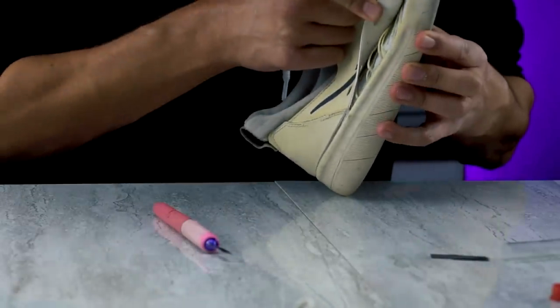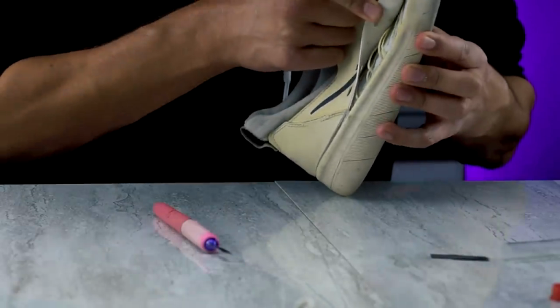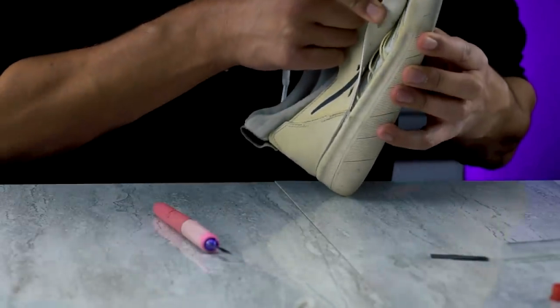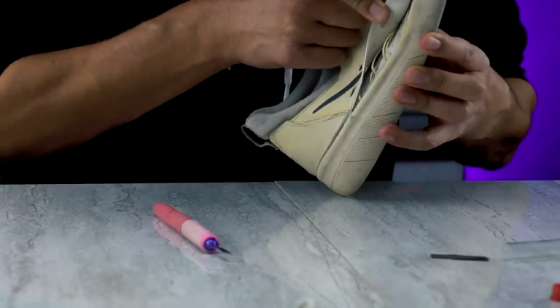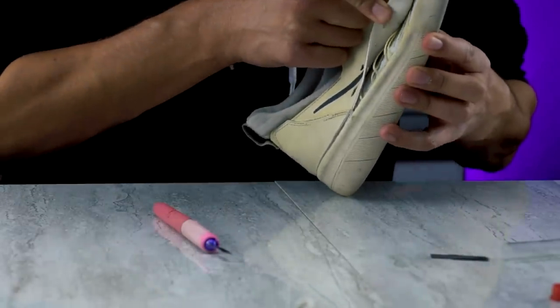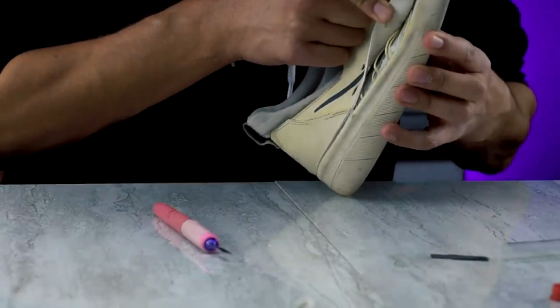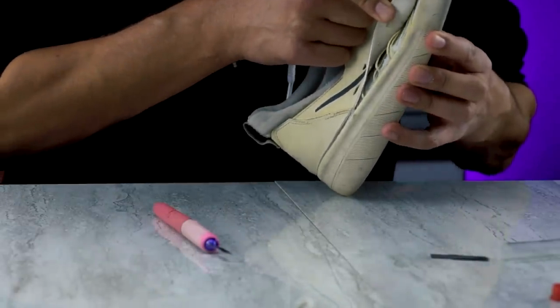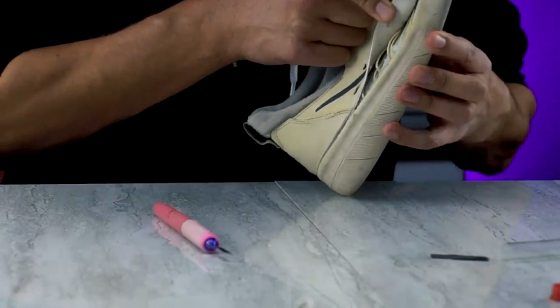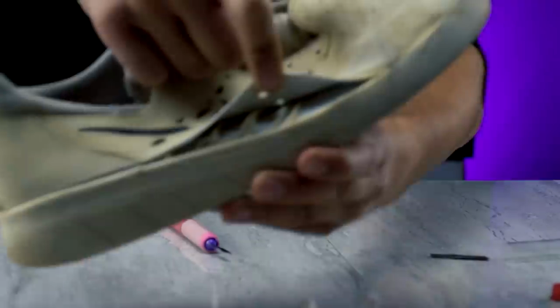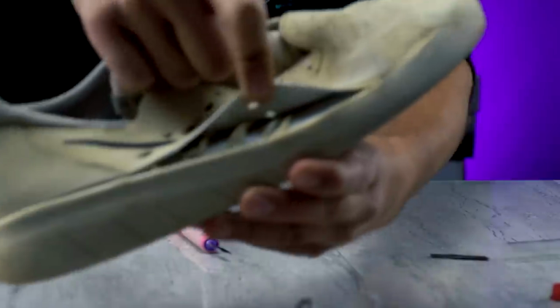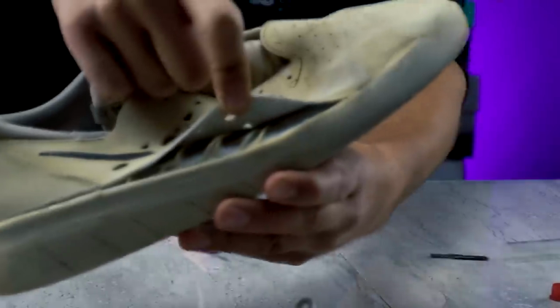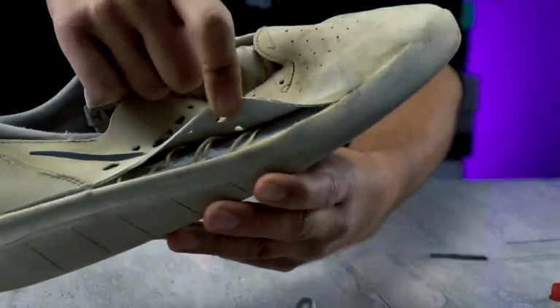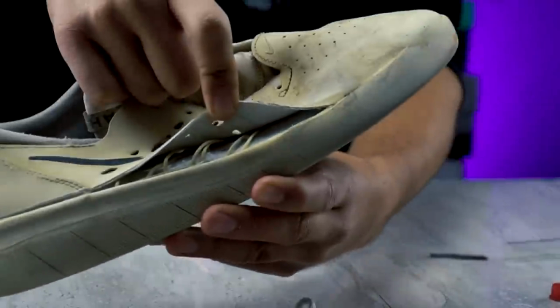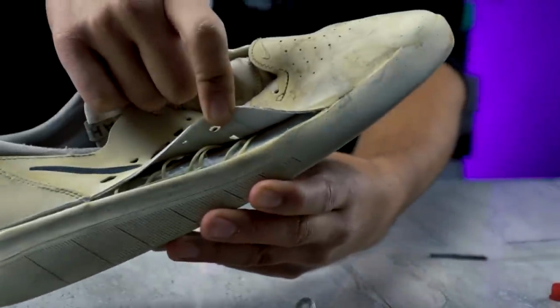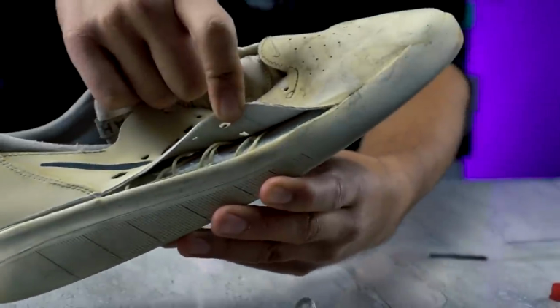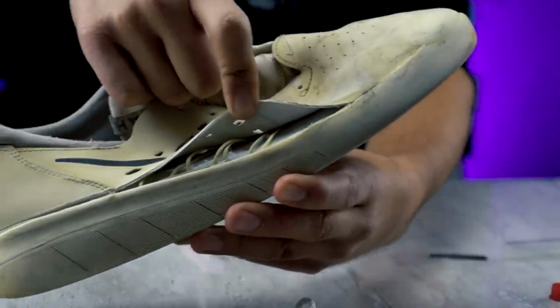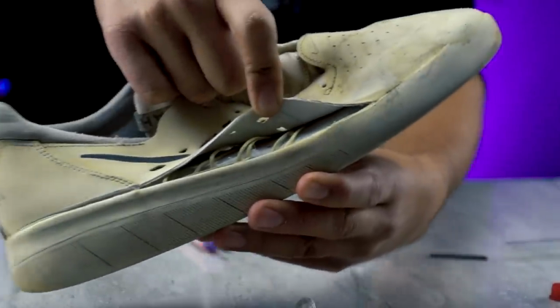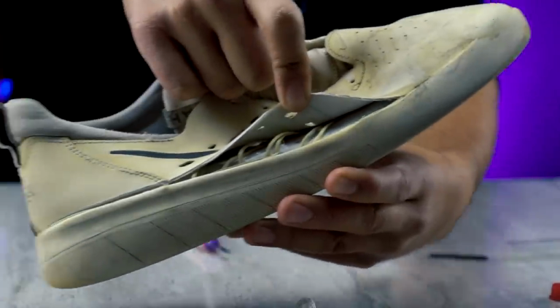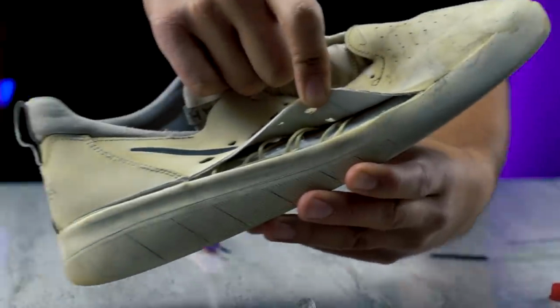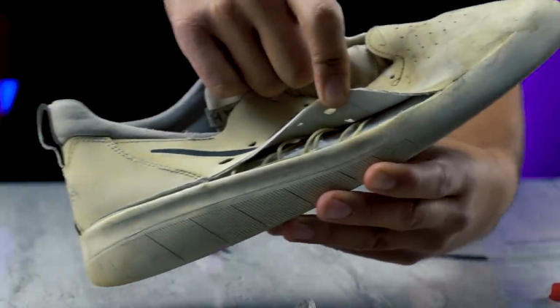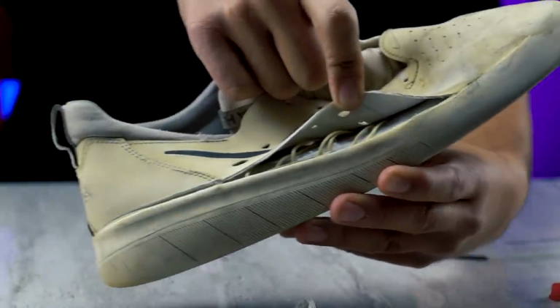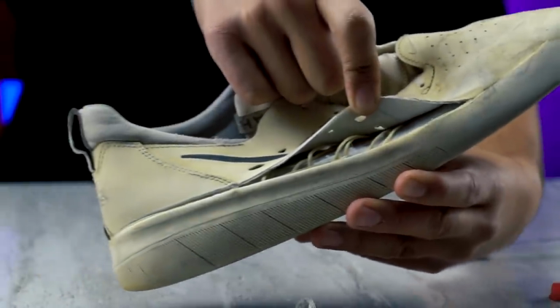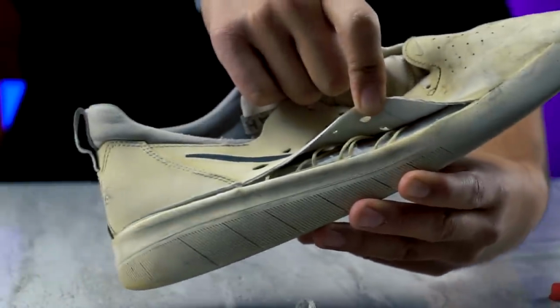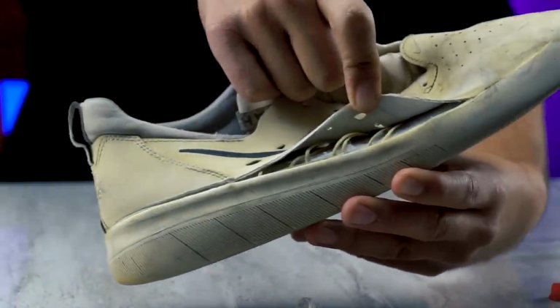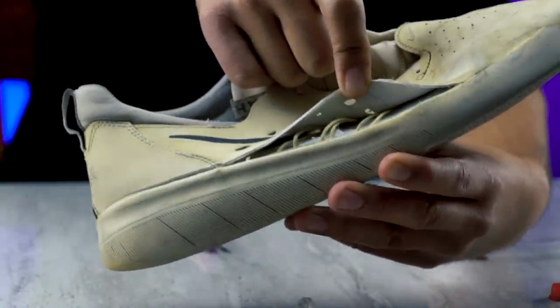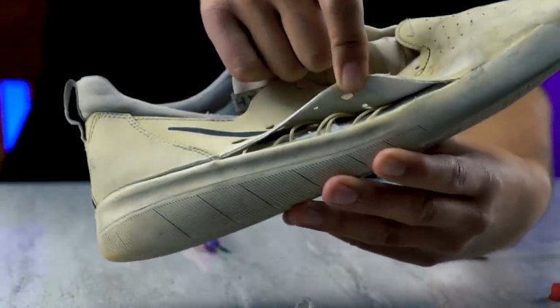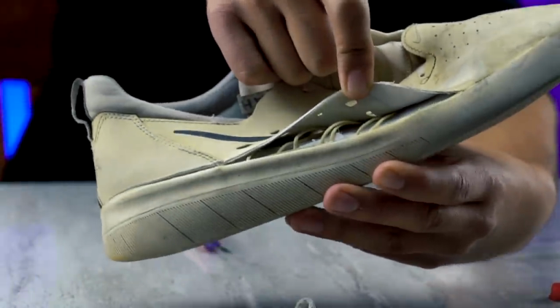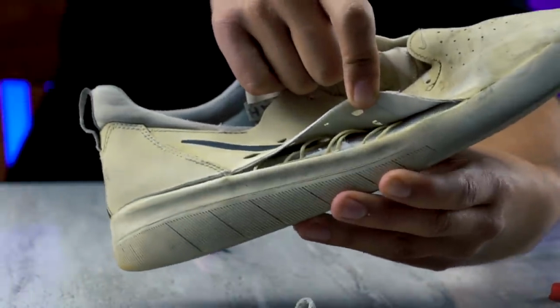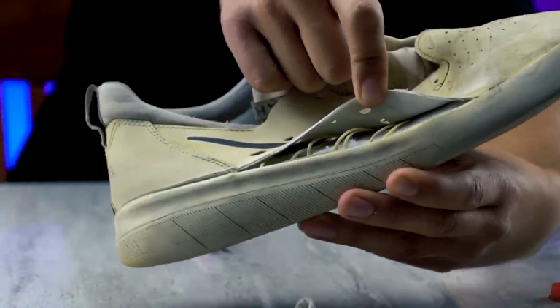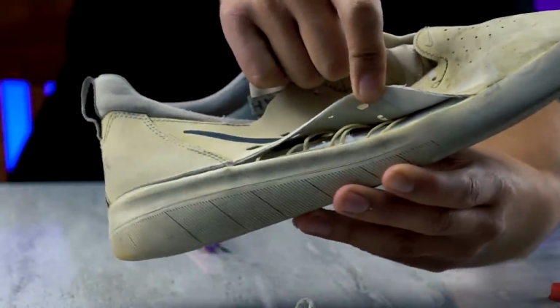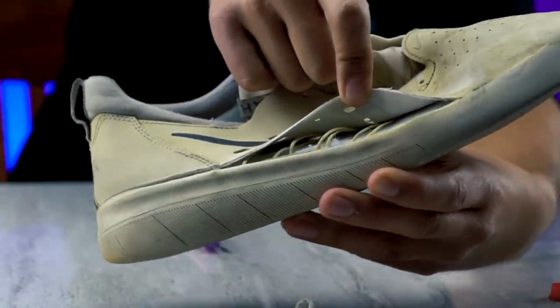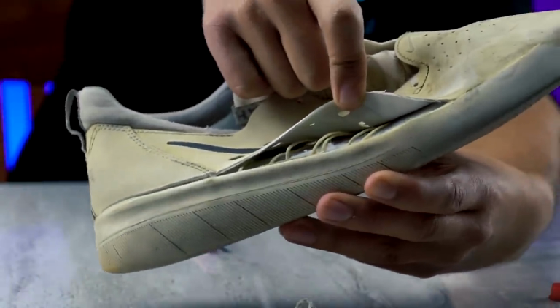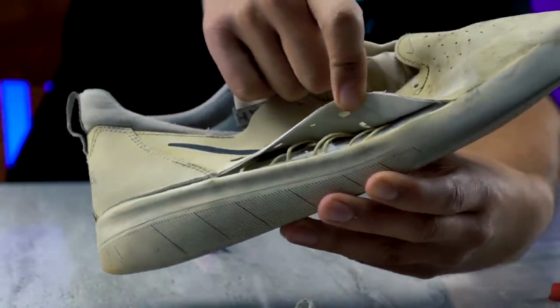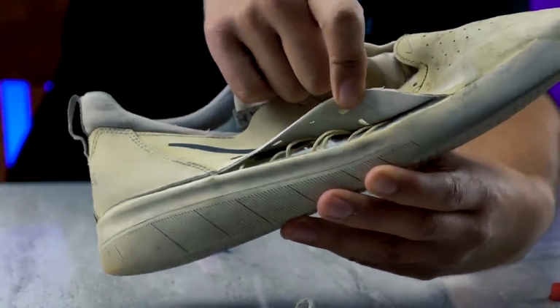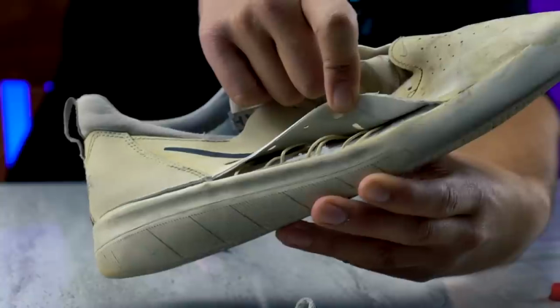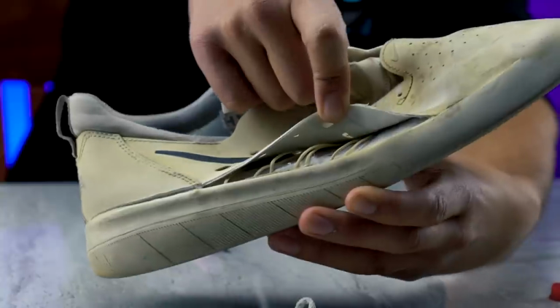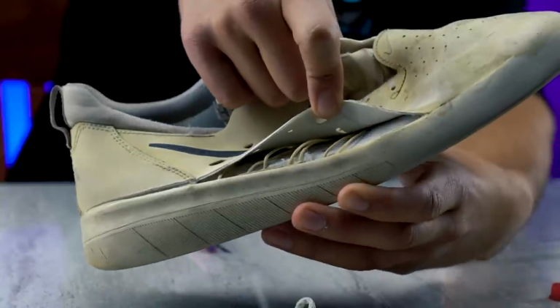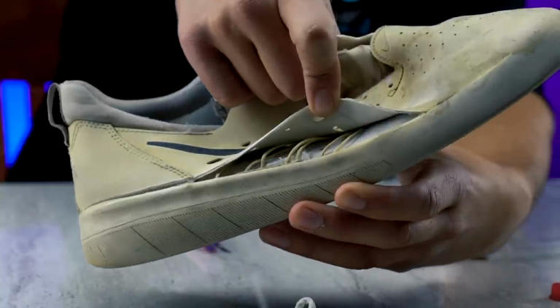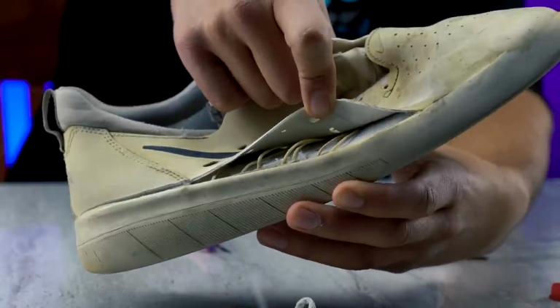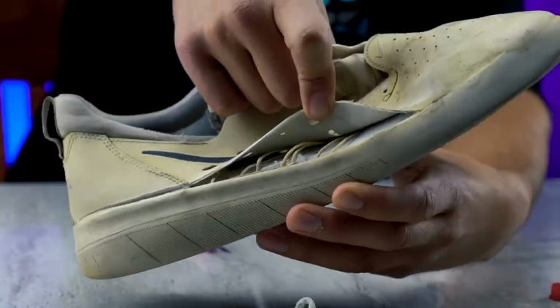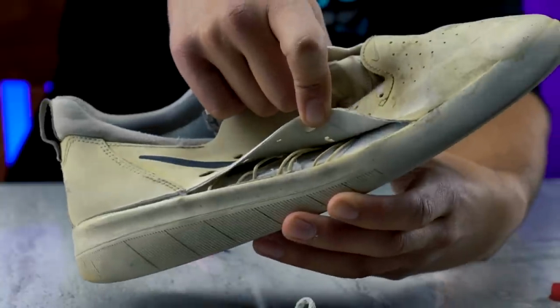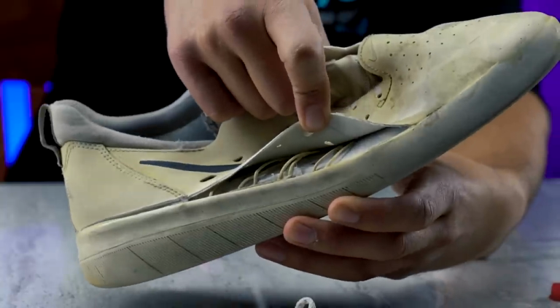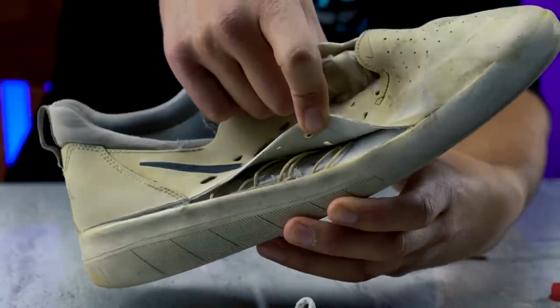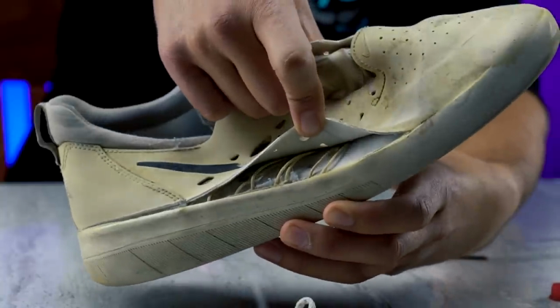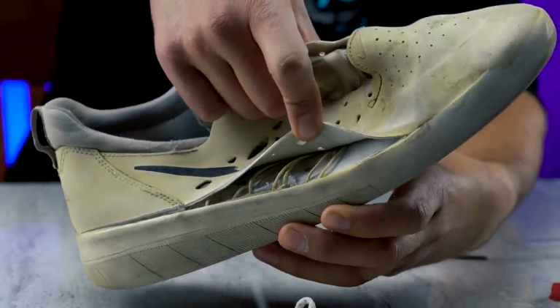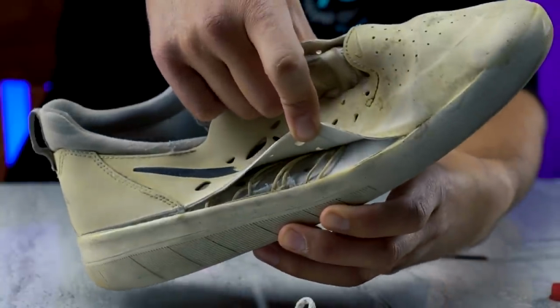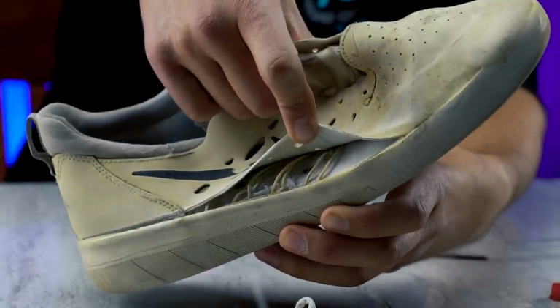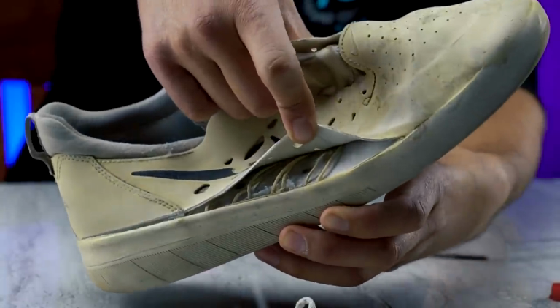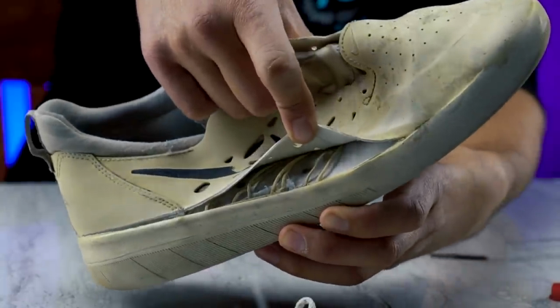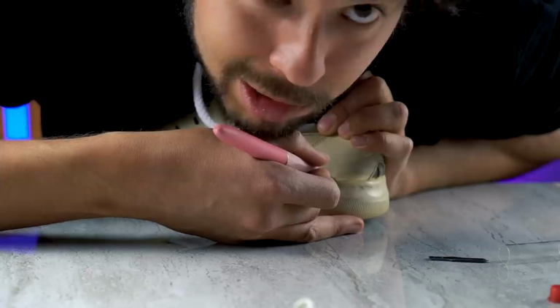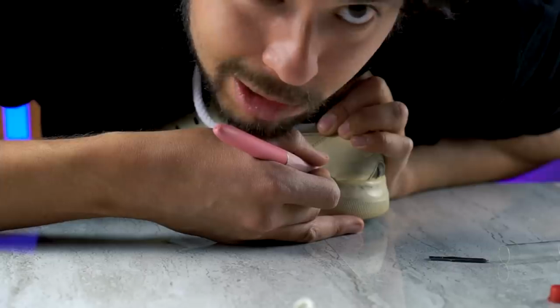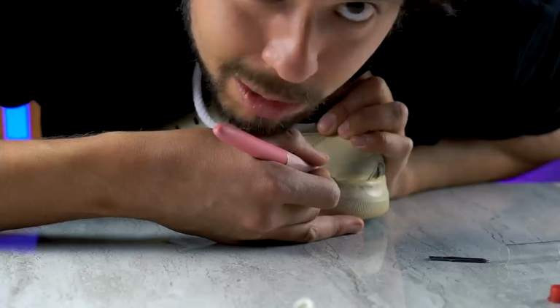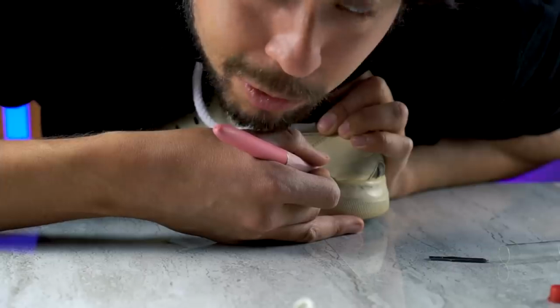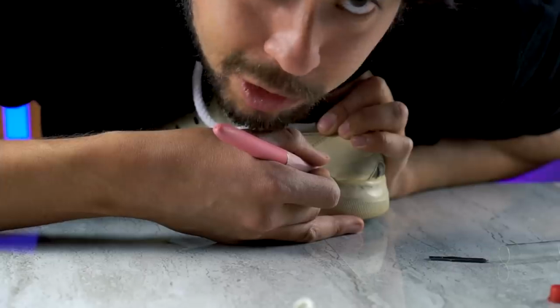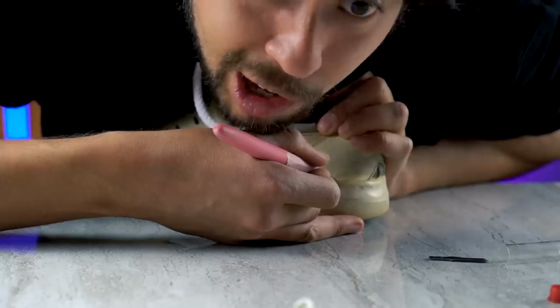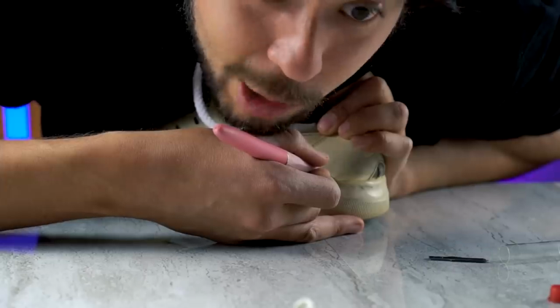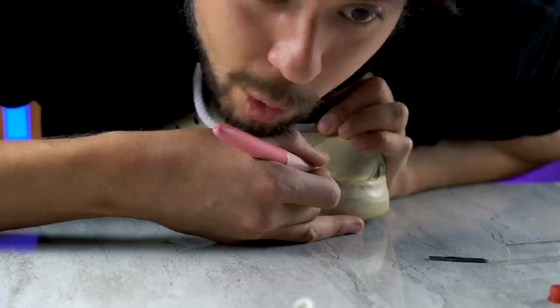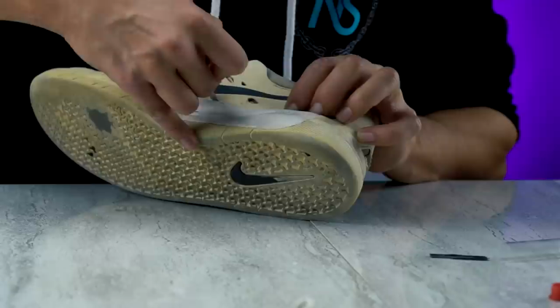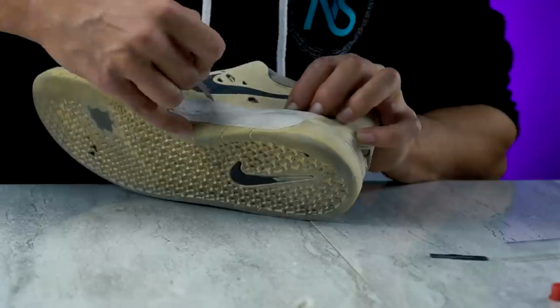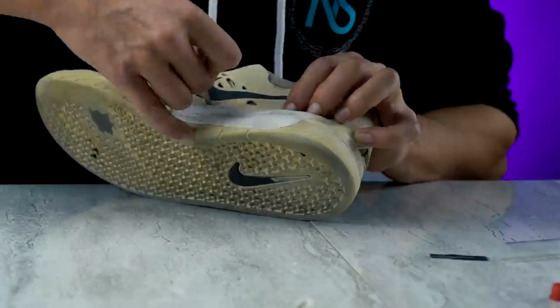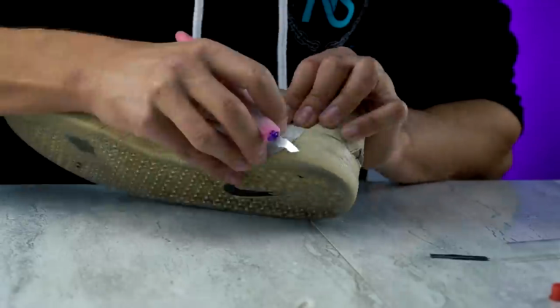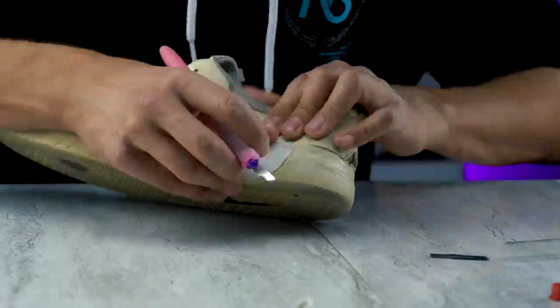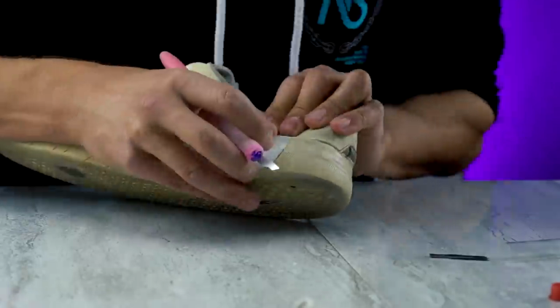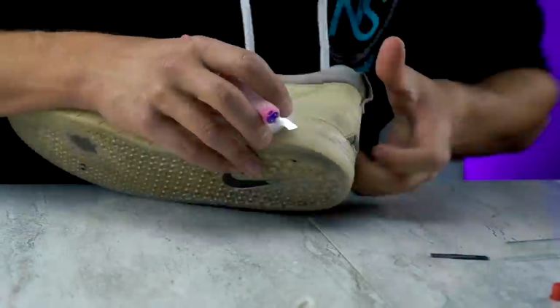That's the flywire system that was in the shoe. Like, nobody's skating in a shoe and thinking, I wish I had some flywires in here.